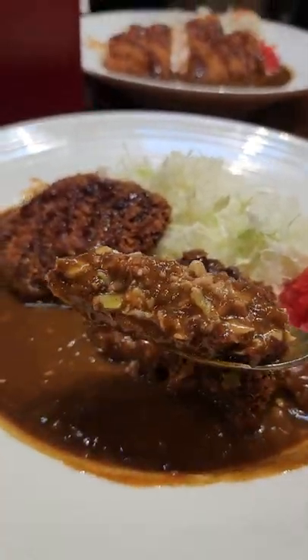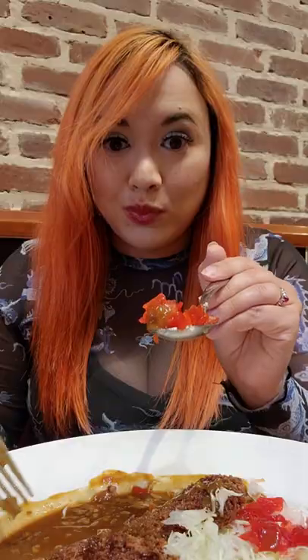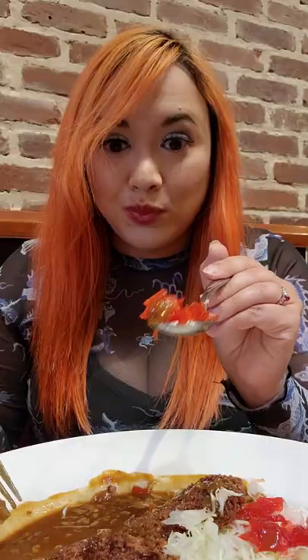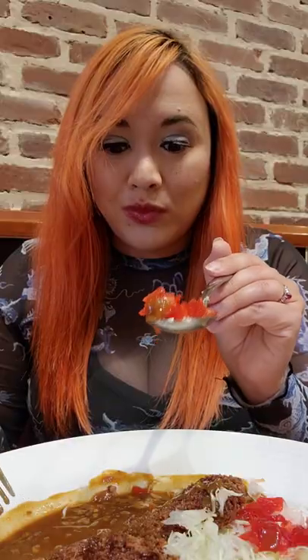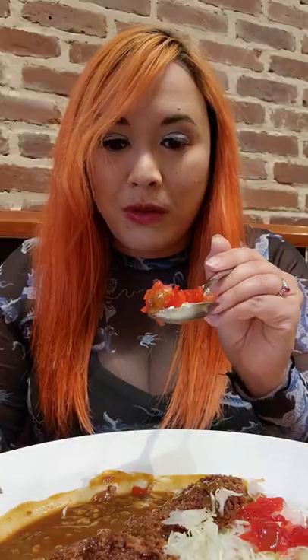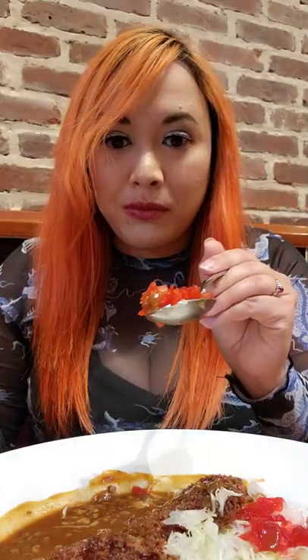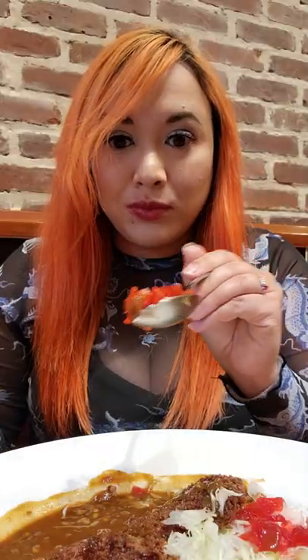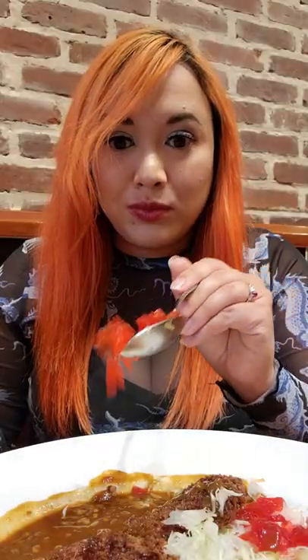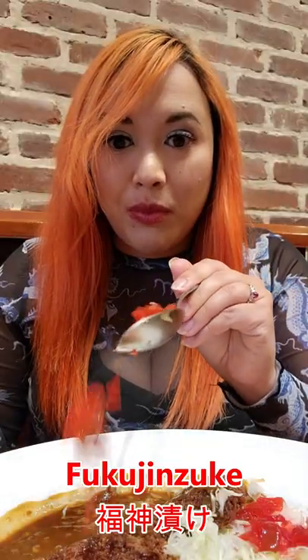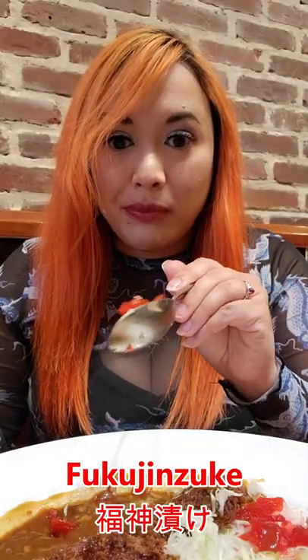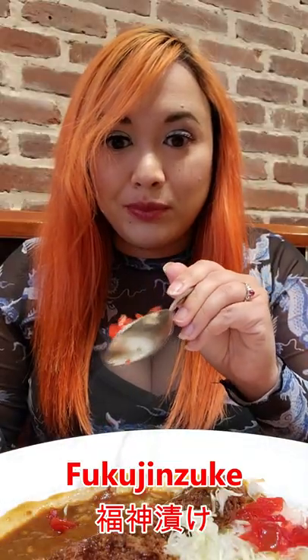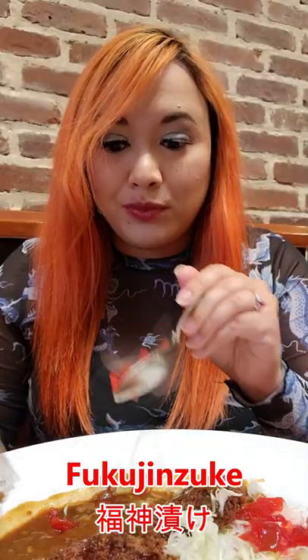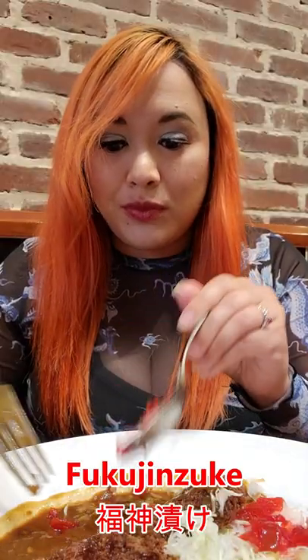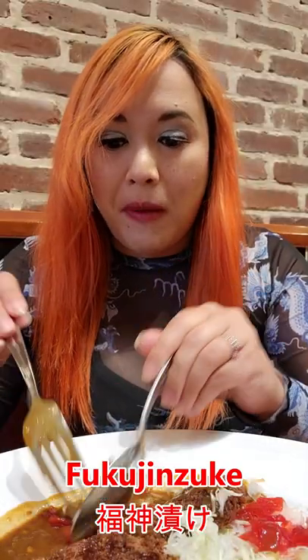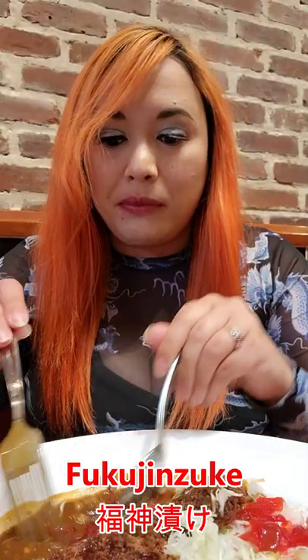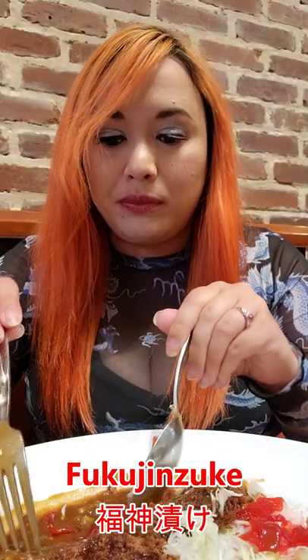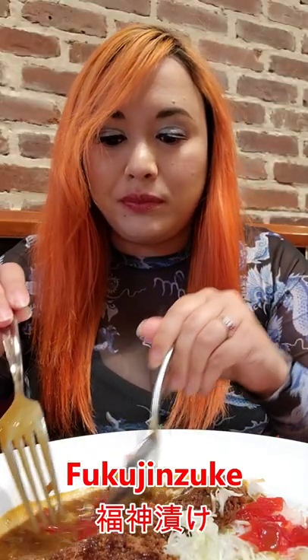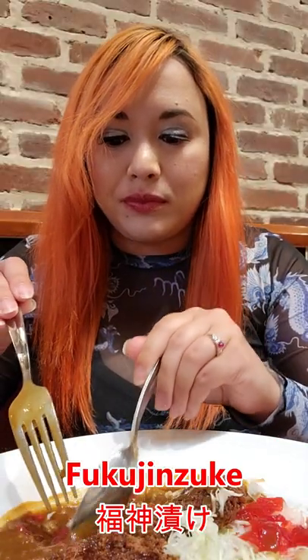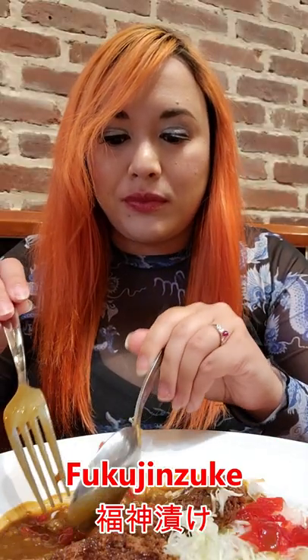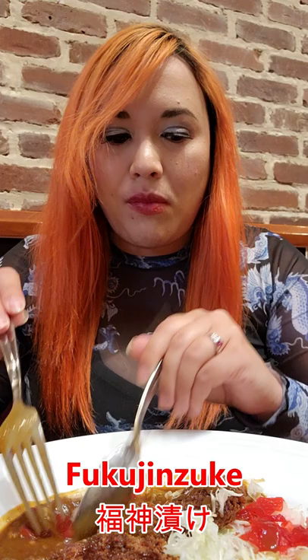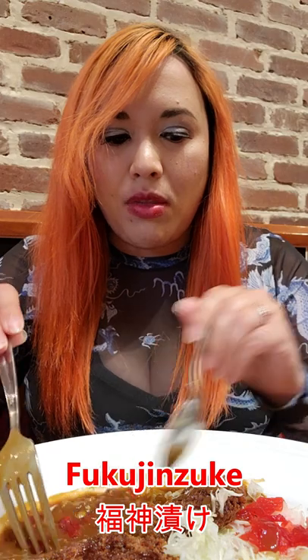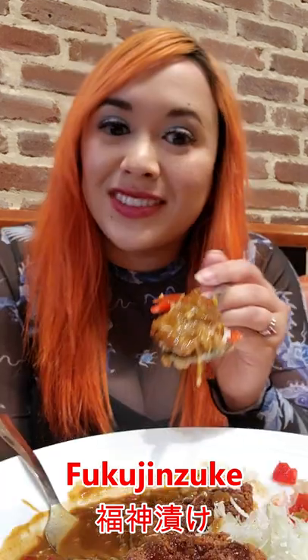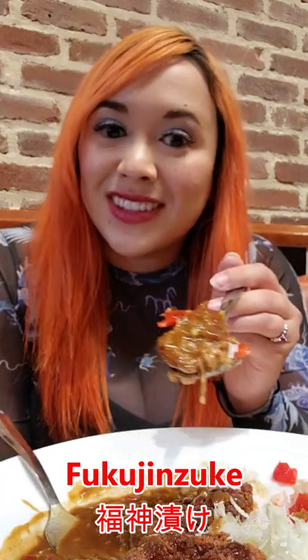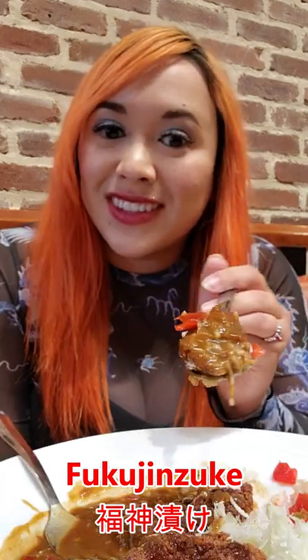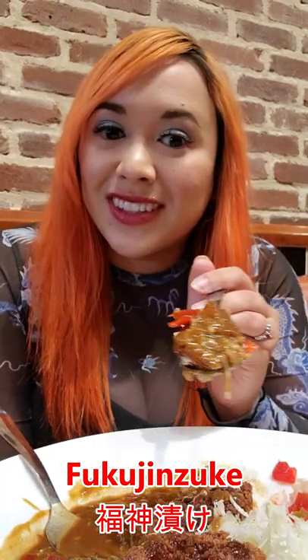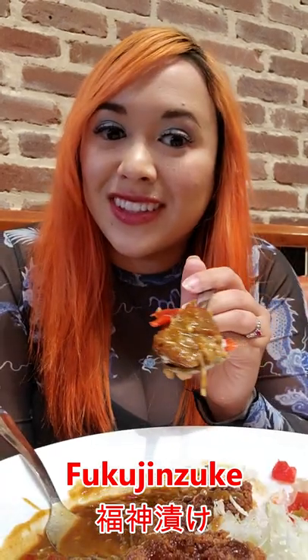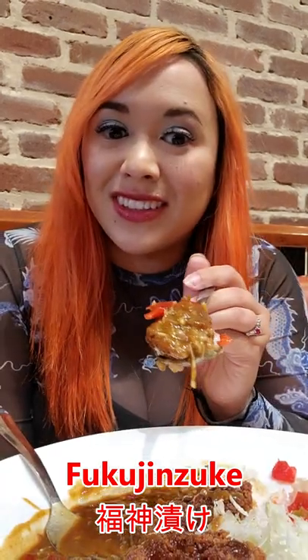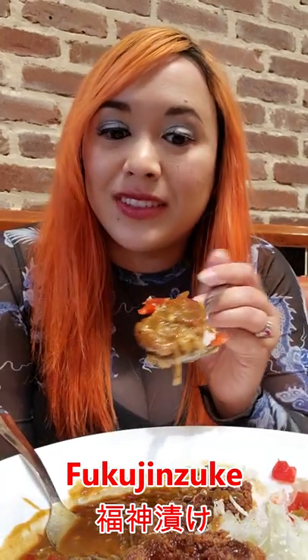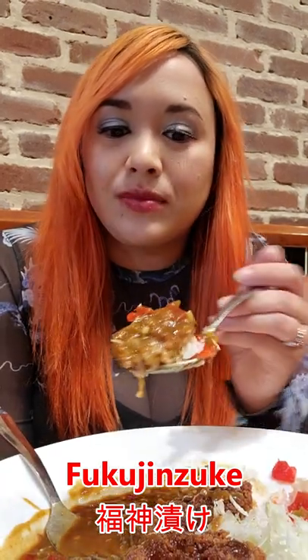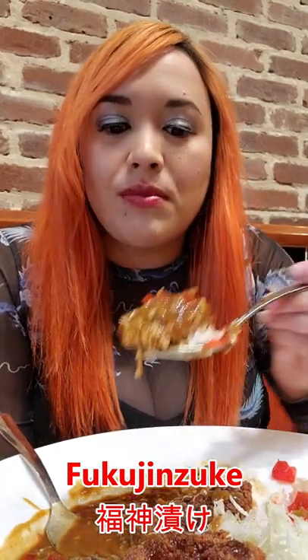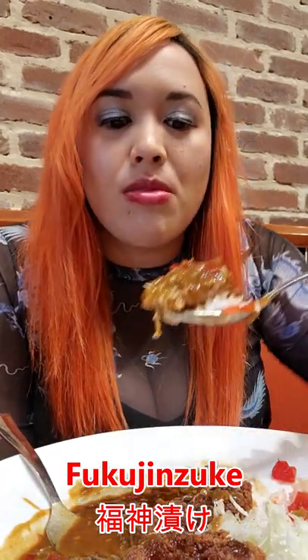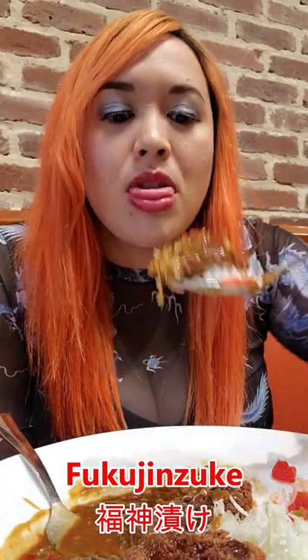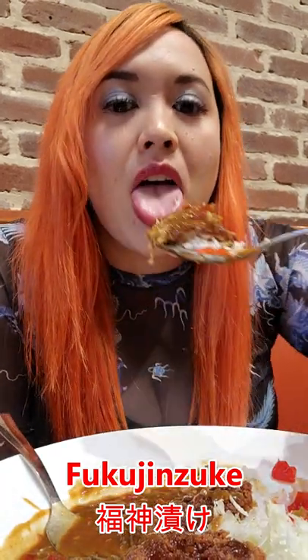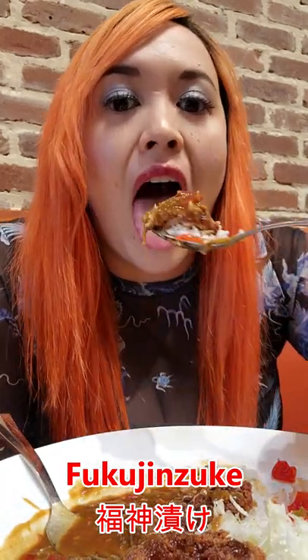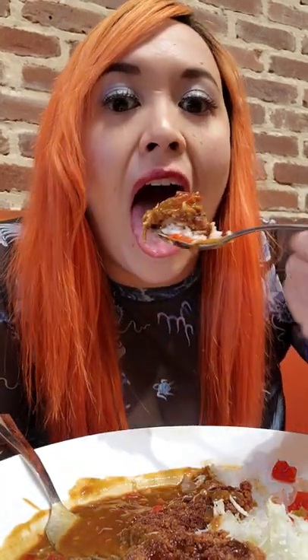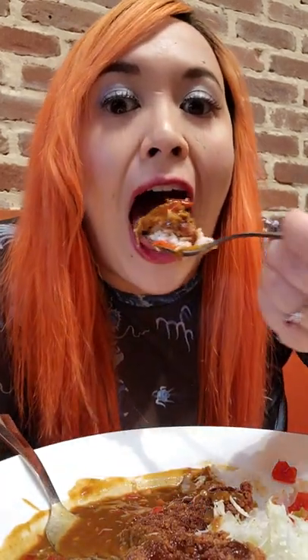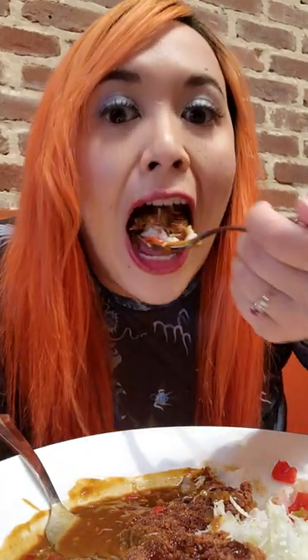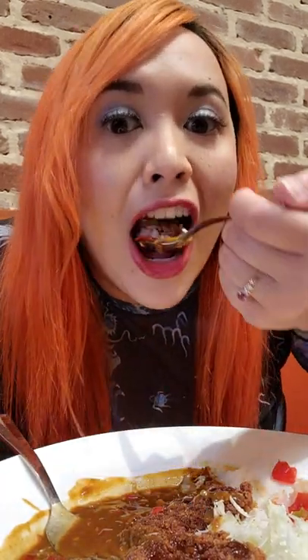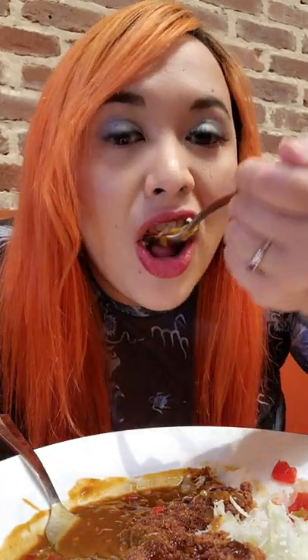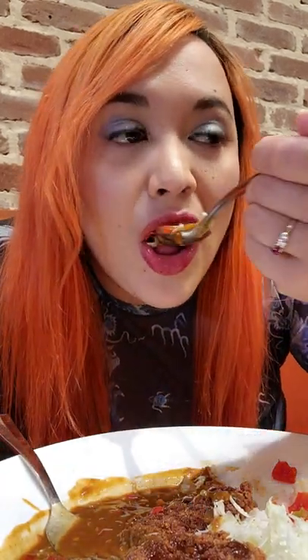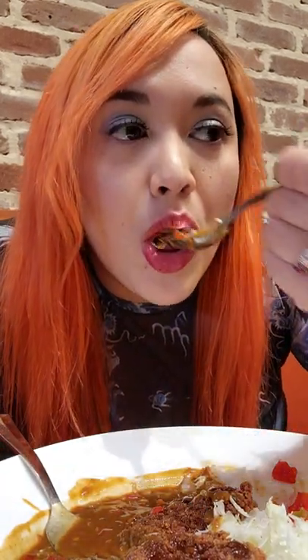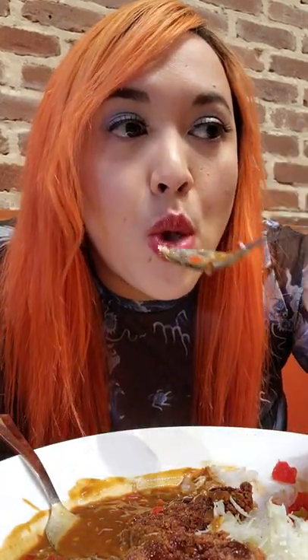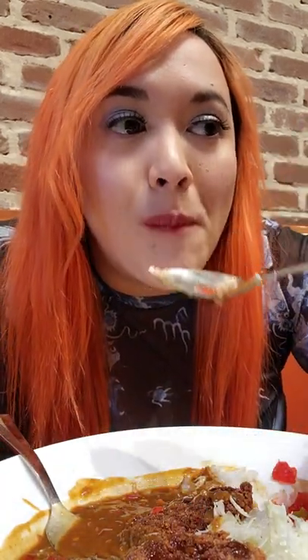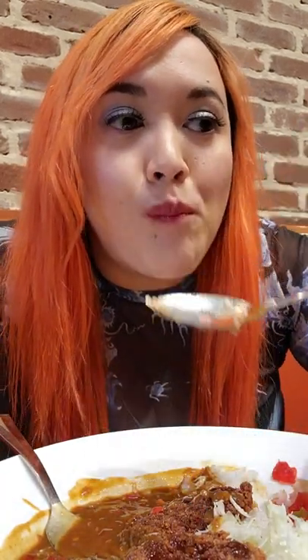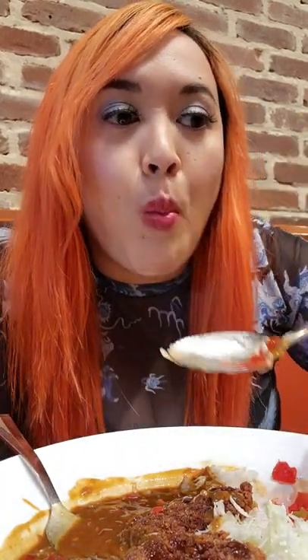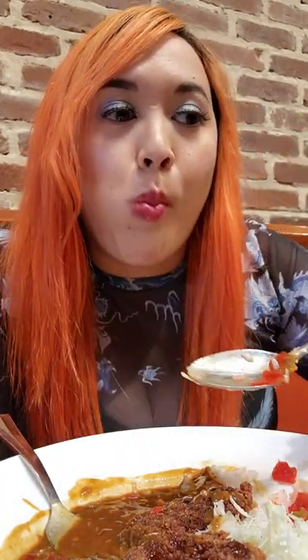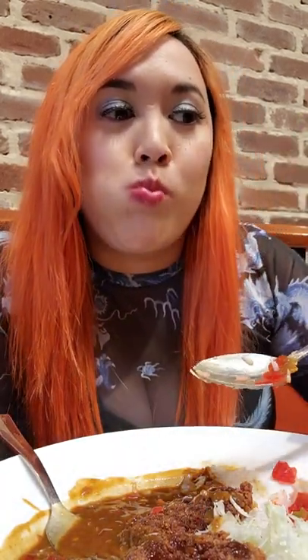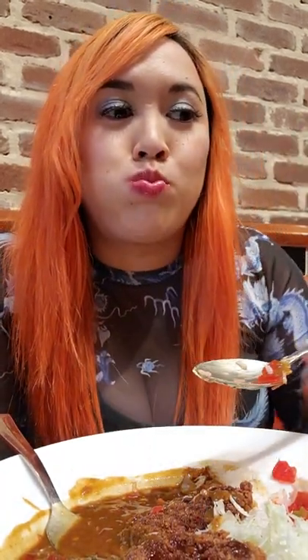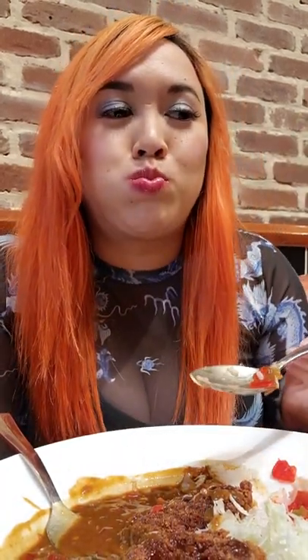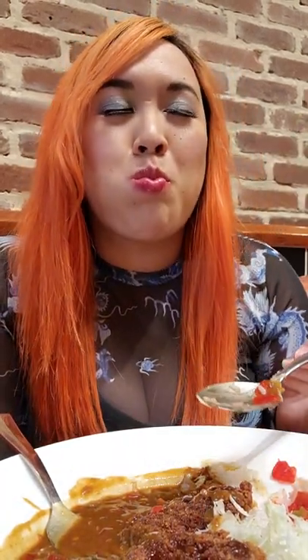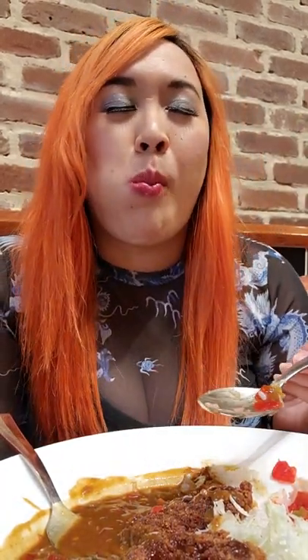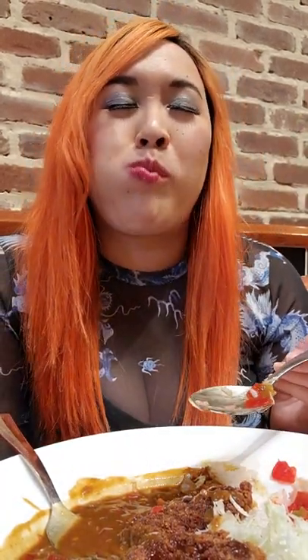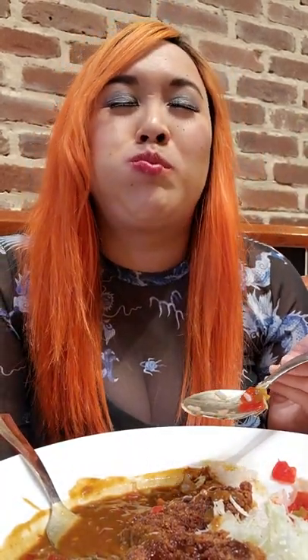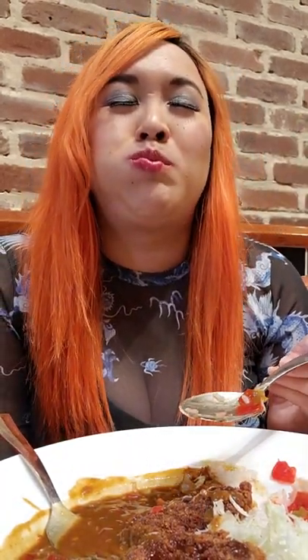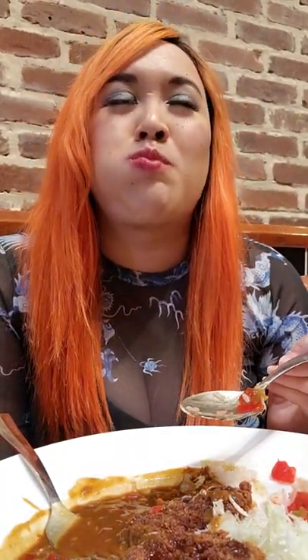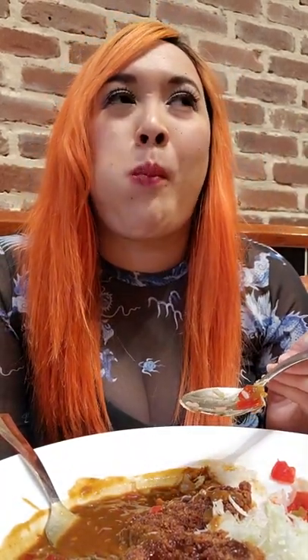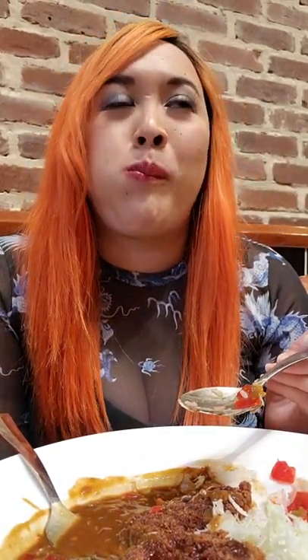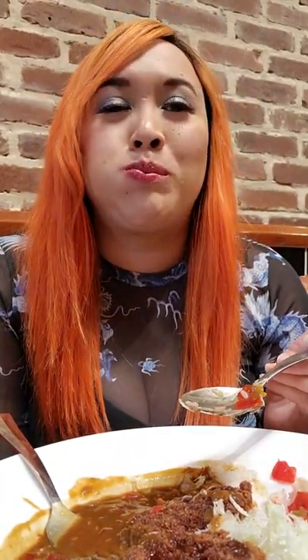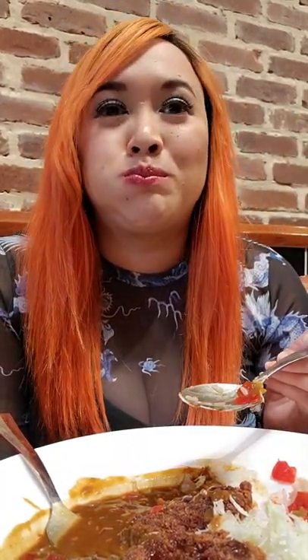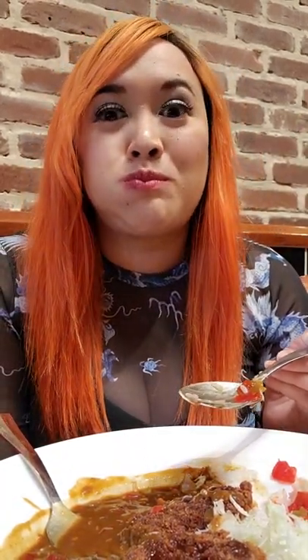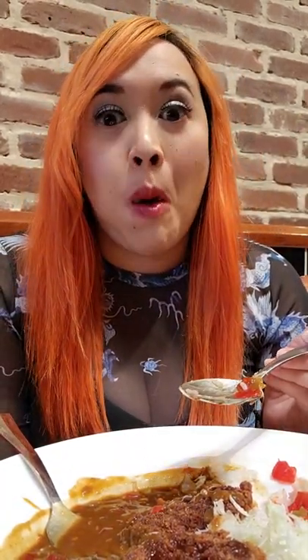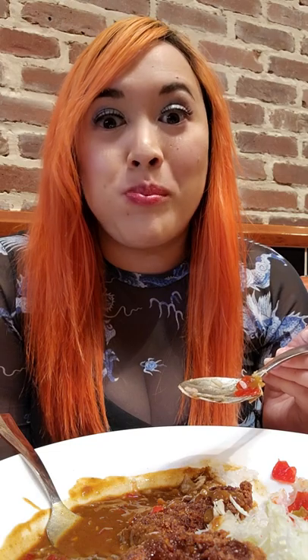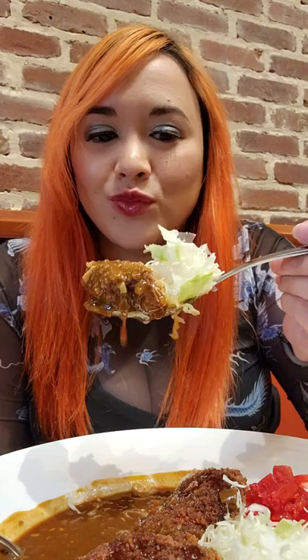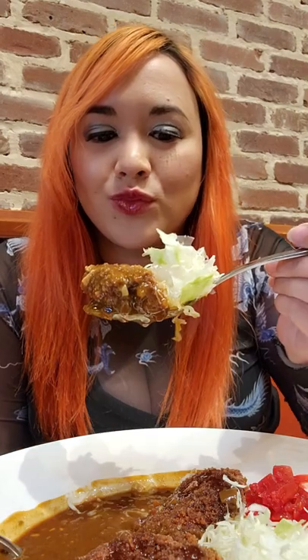And these red things are called fukujinzuke, which usually consists of pickled daikon. These add amazing texture, crunch, and flavor to Japanese curry.